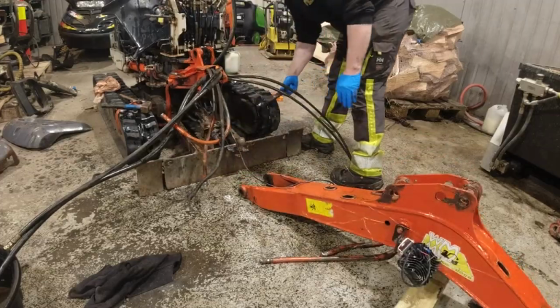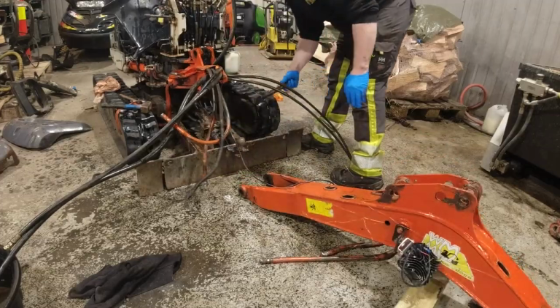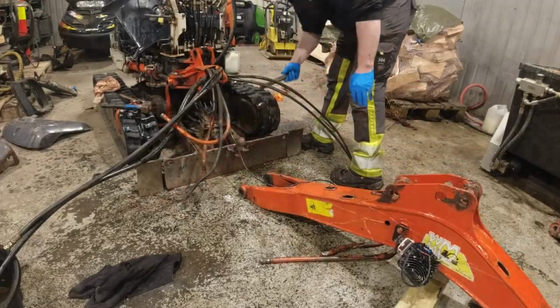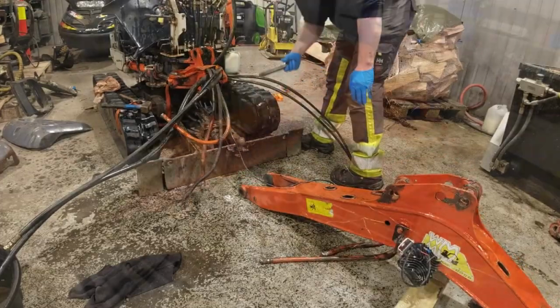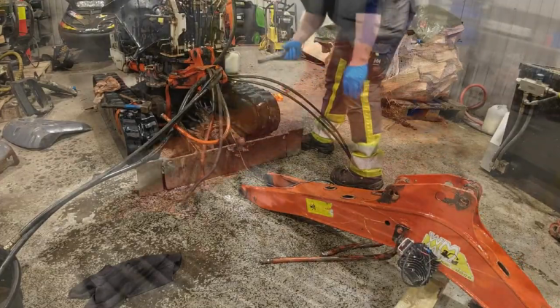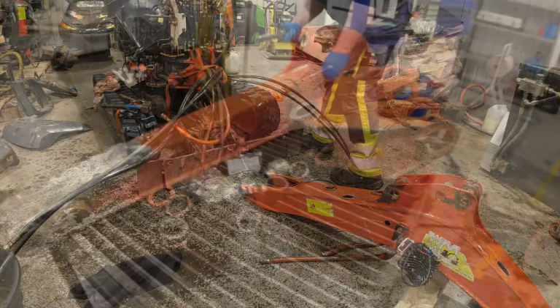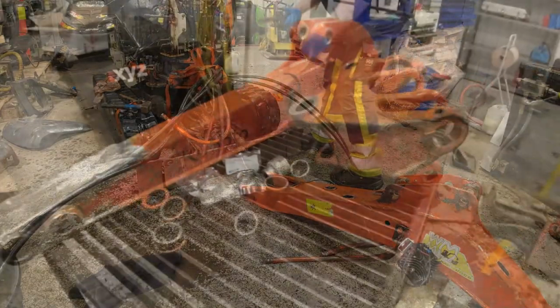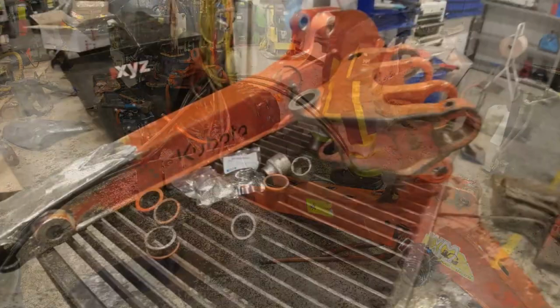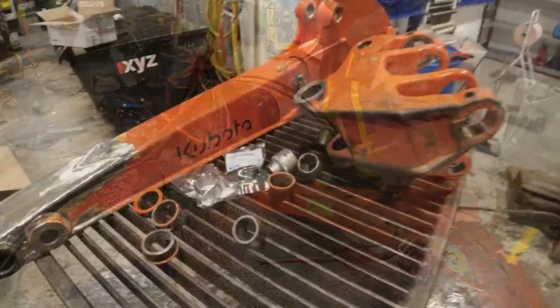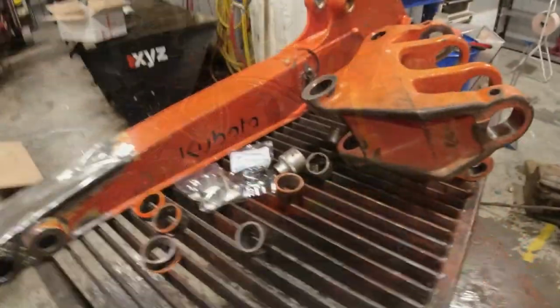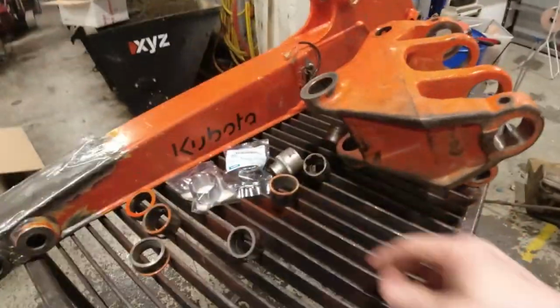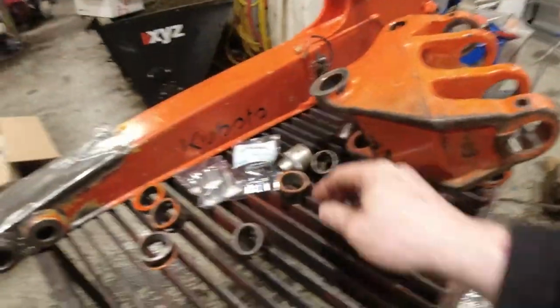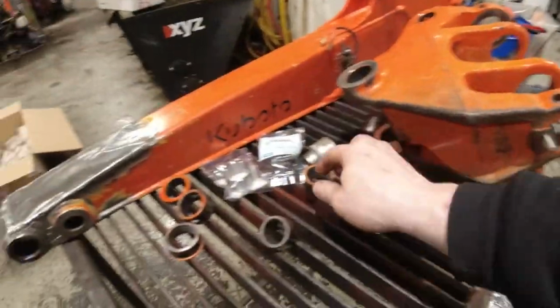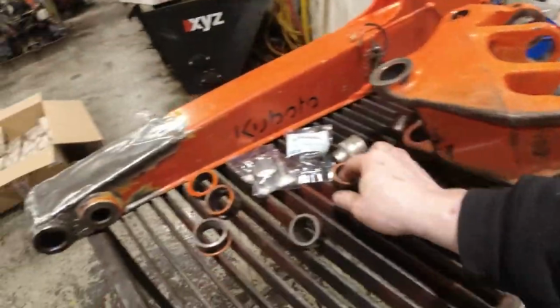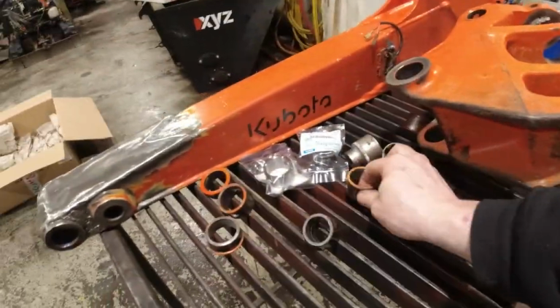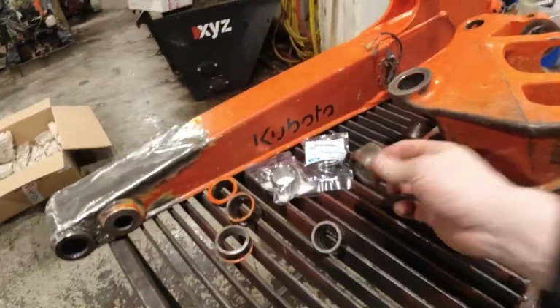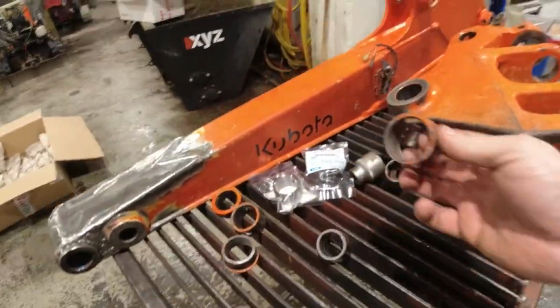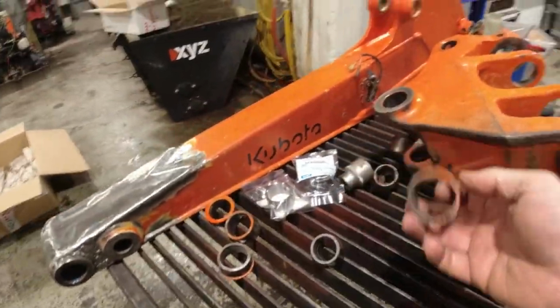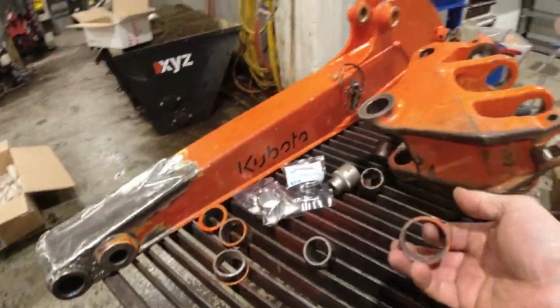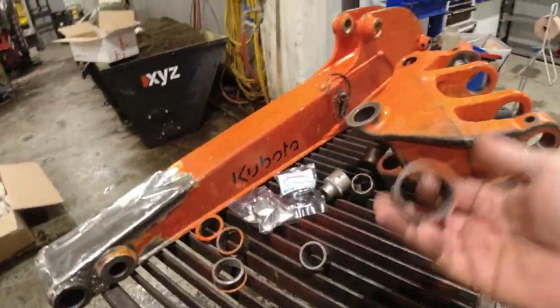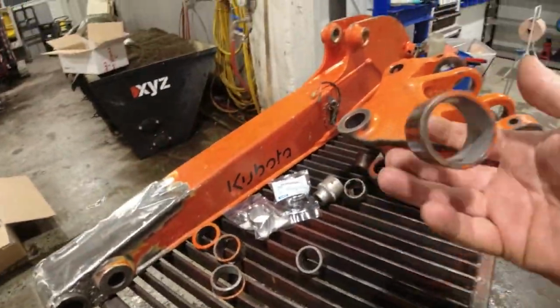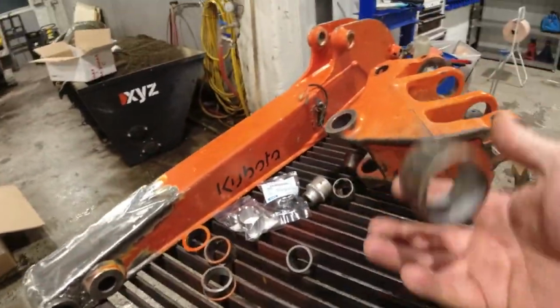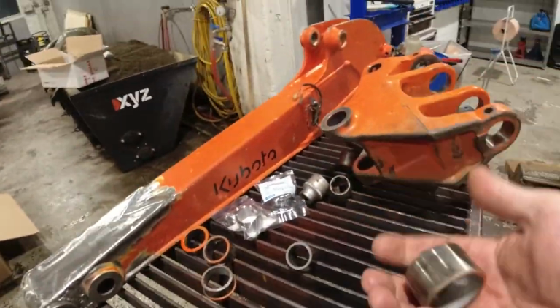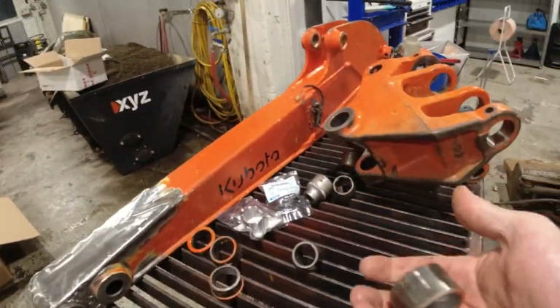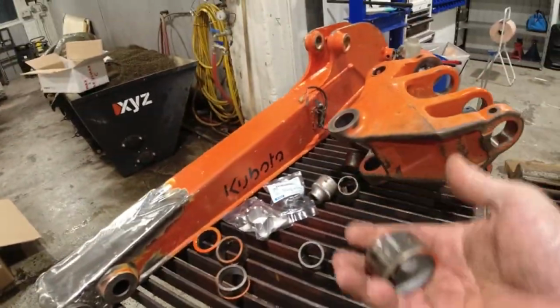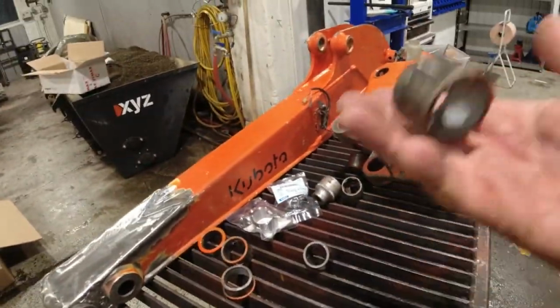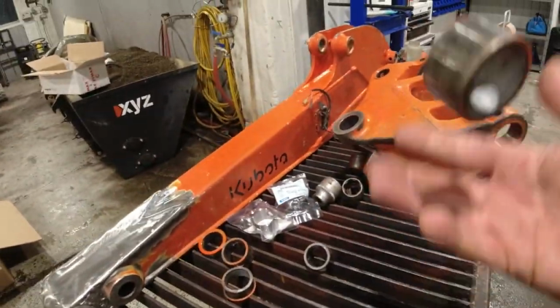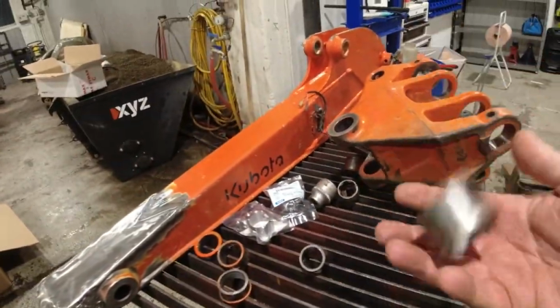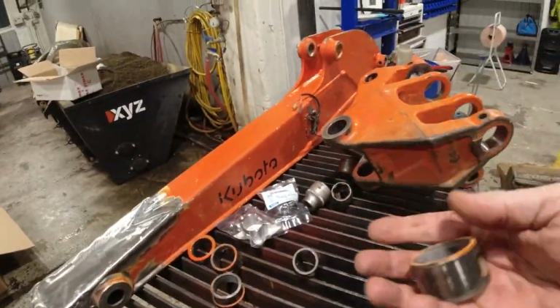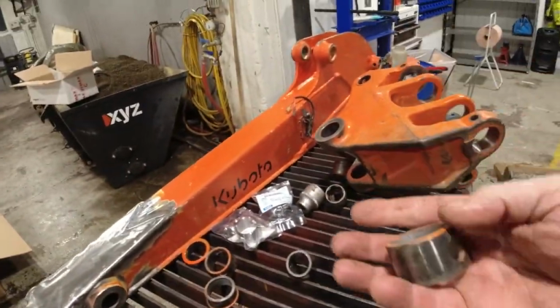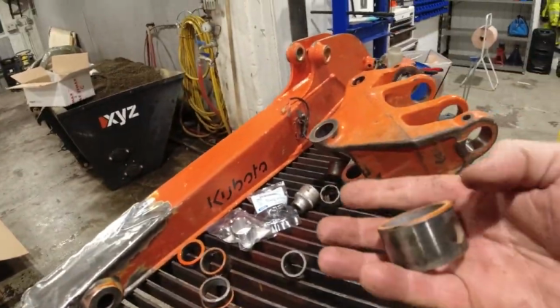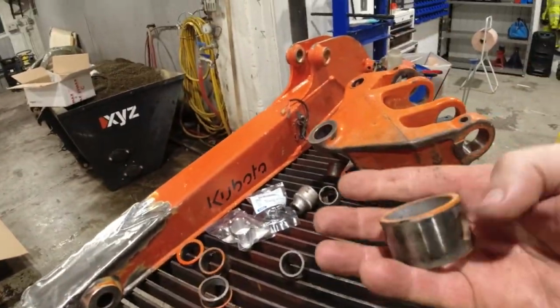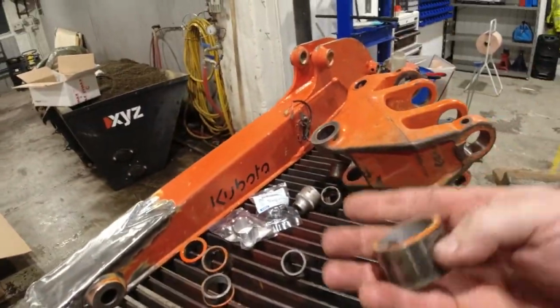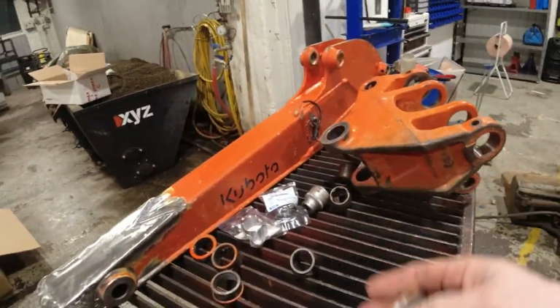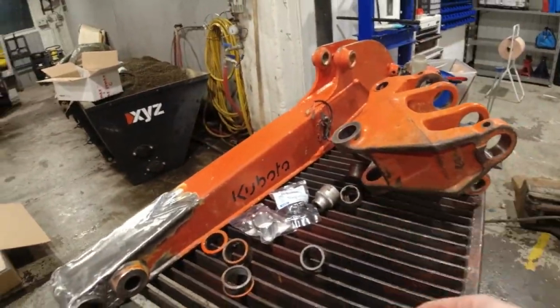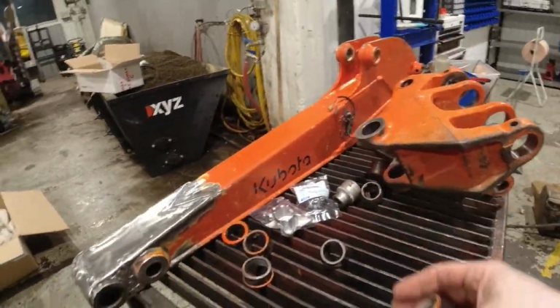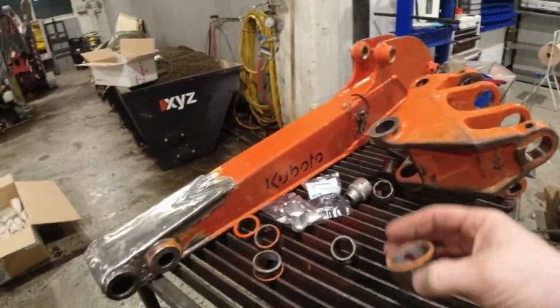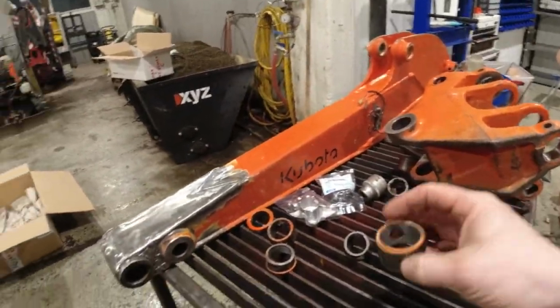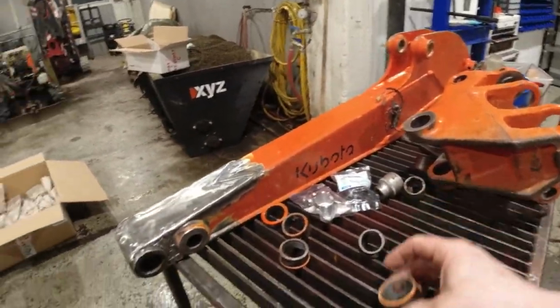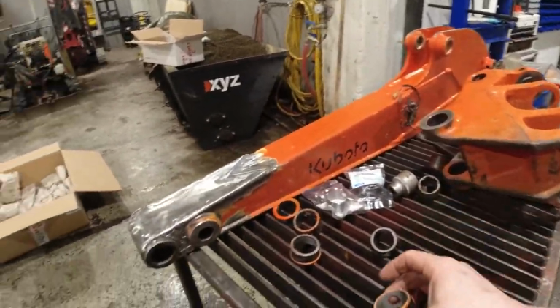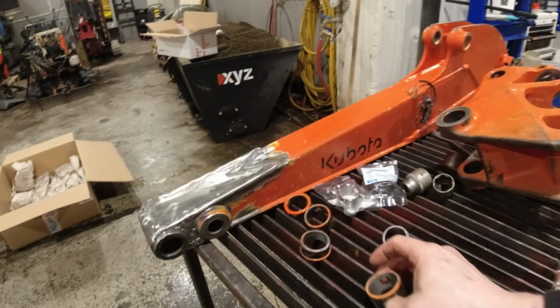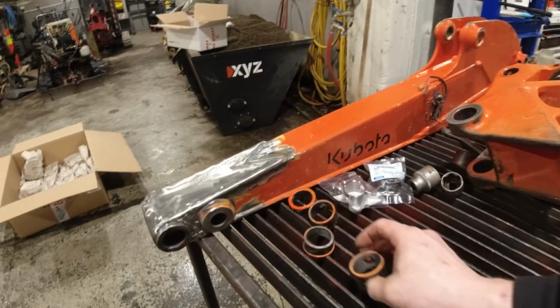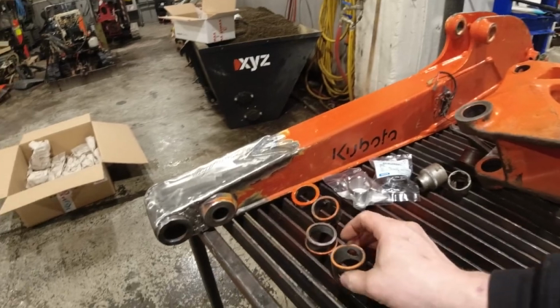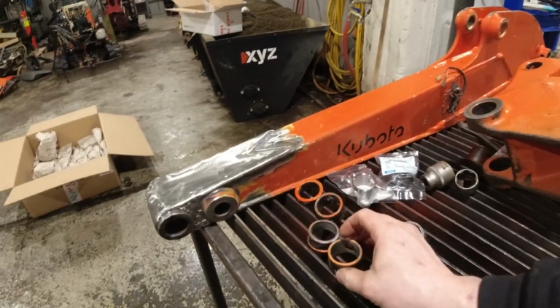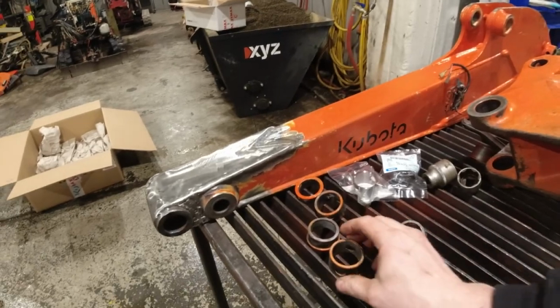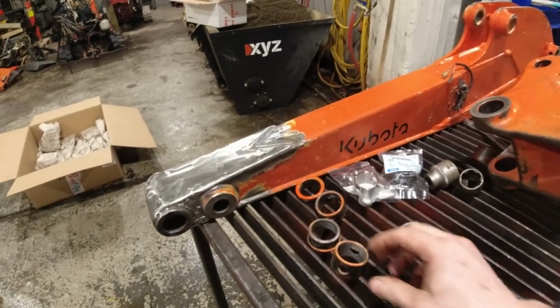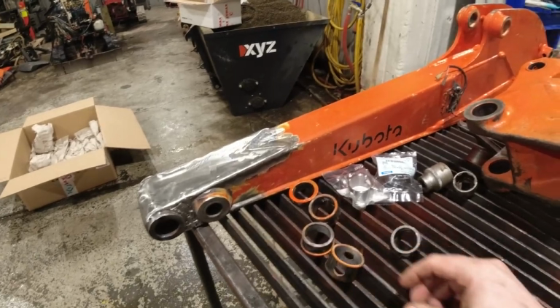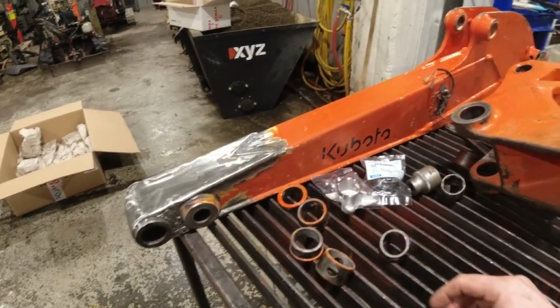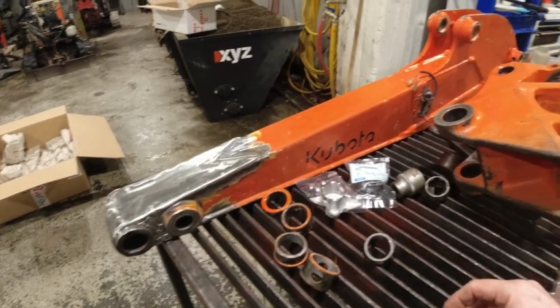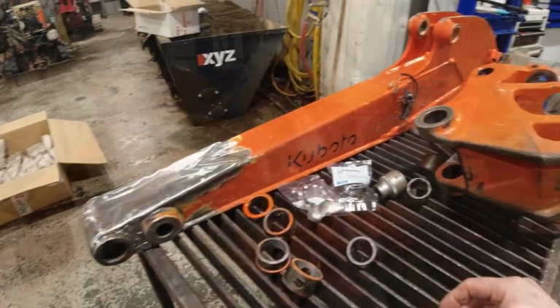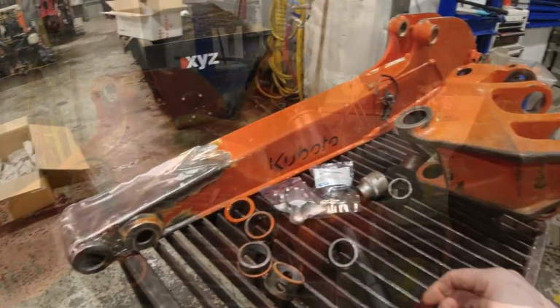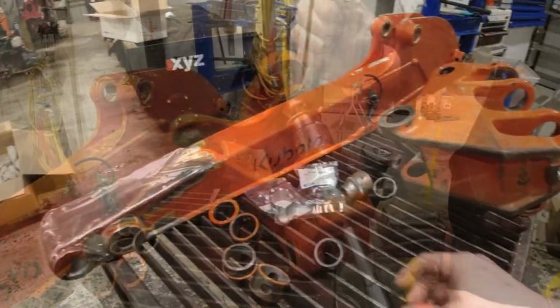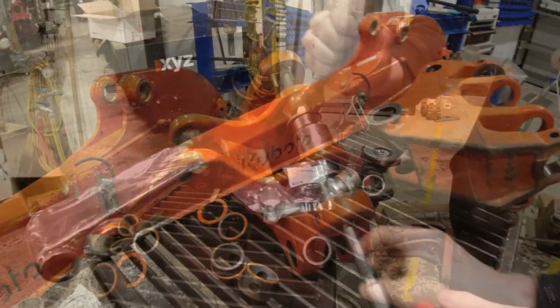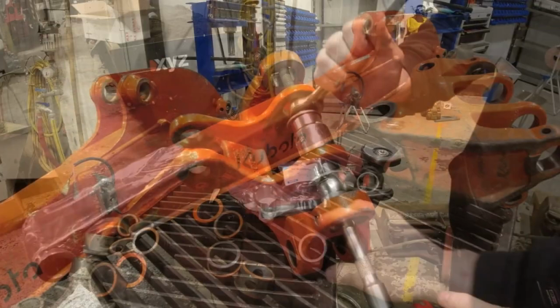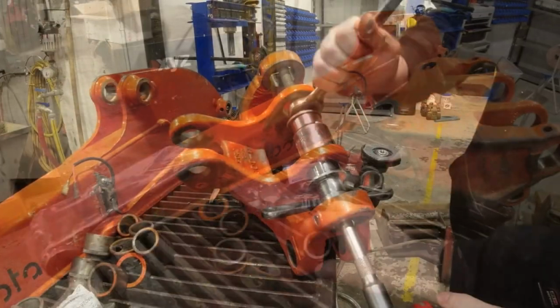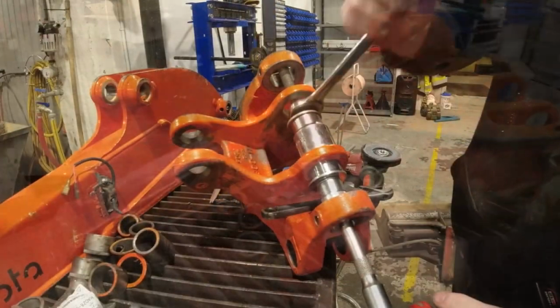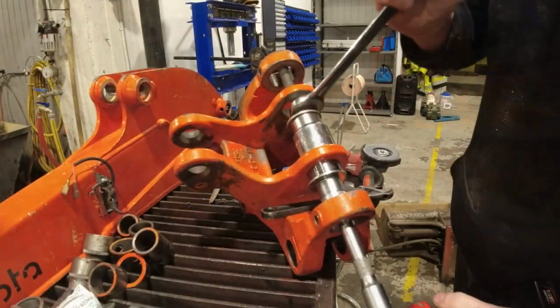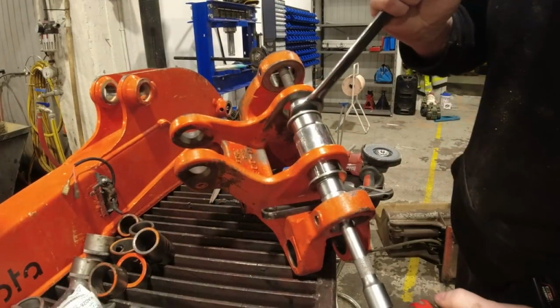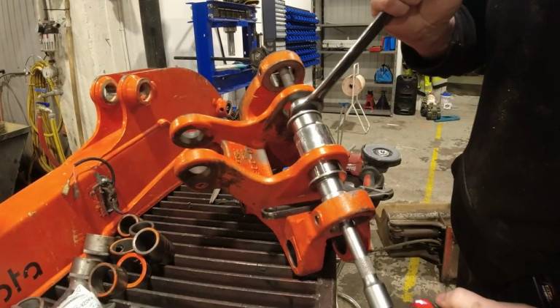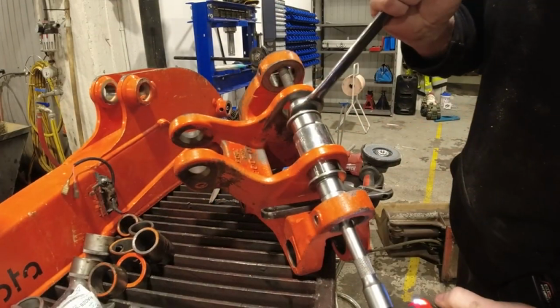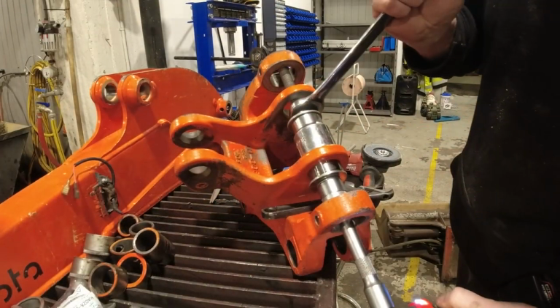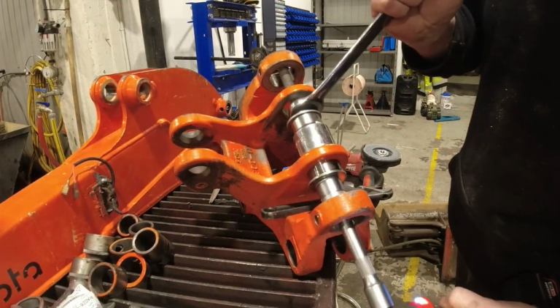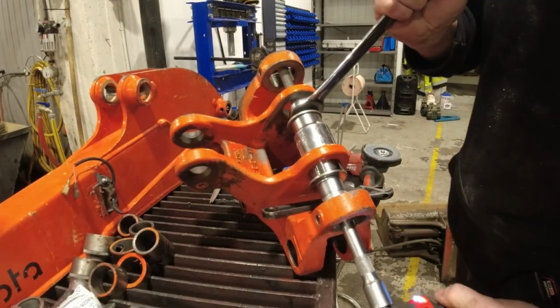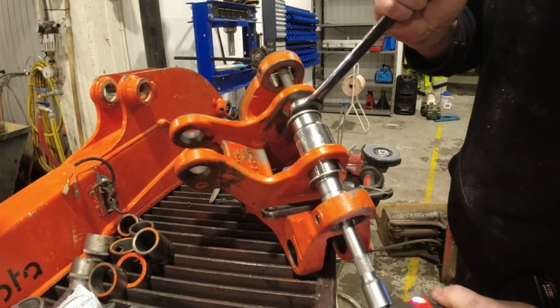Getting the old bushings out is actually going way better than my expectations.